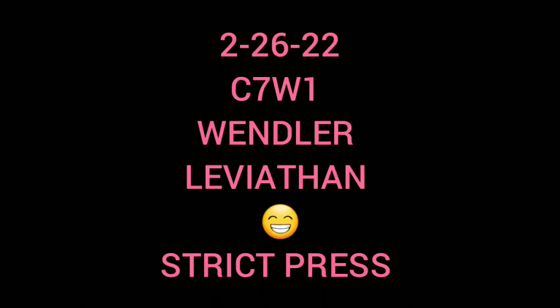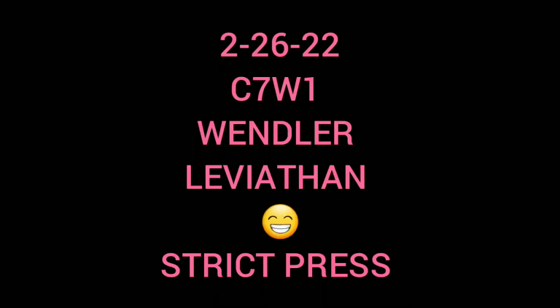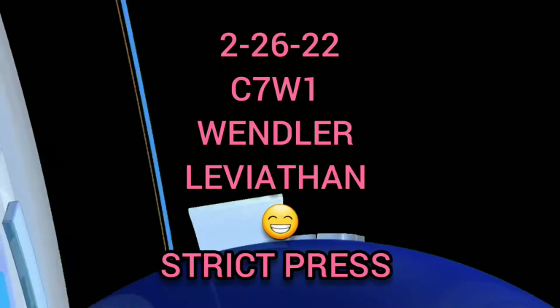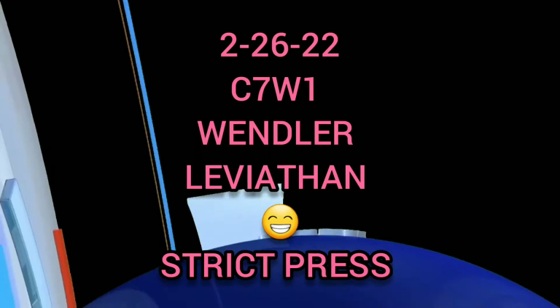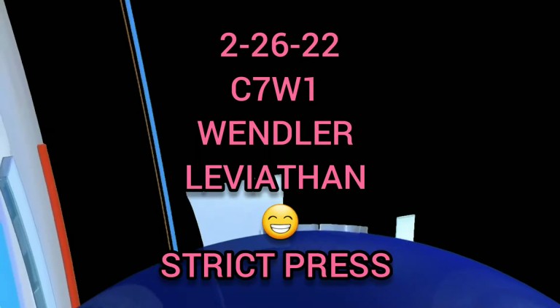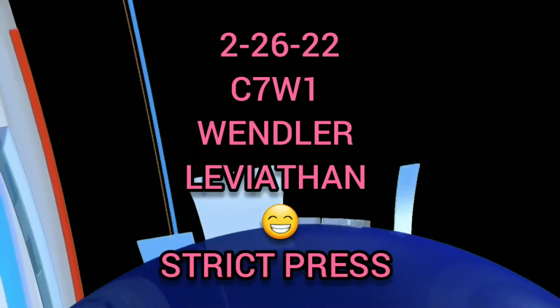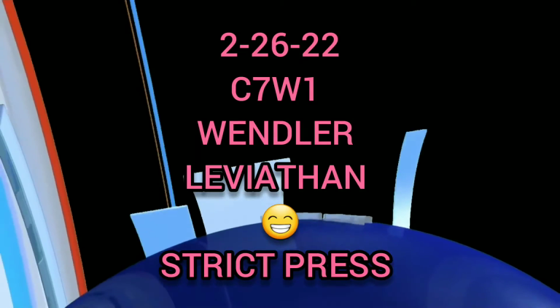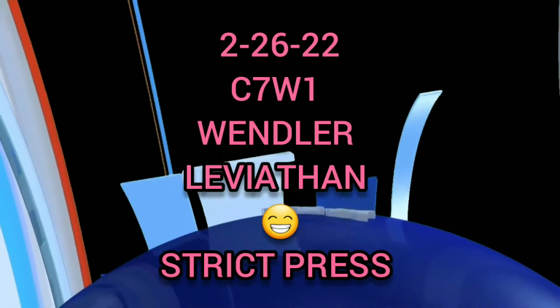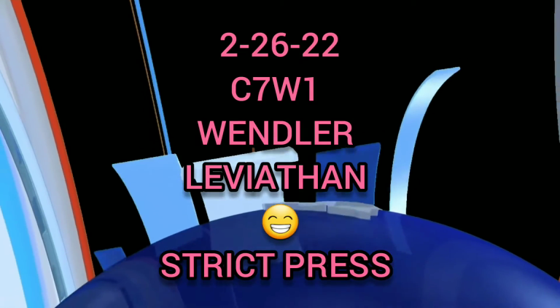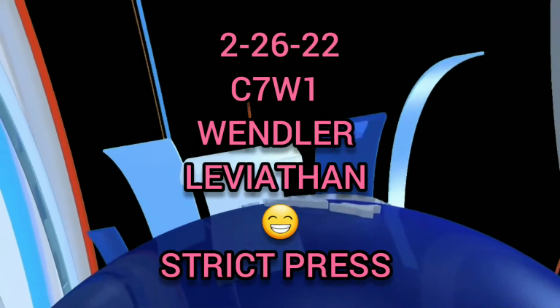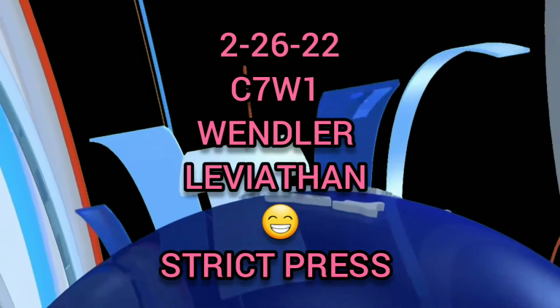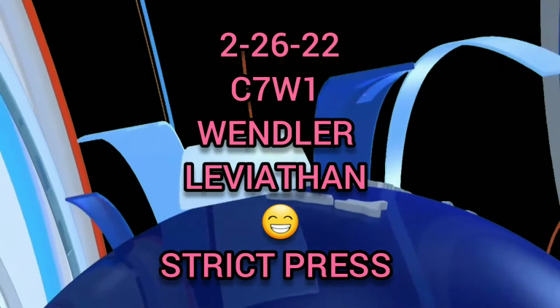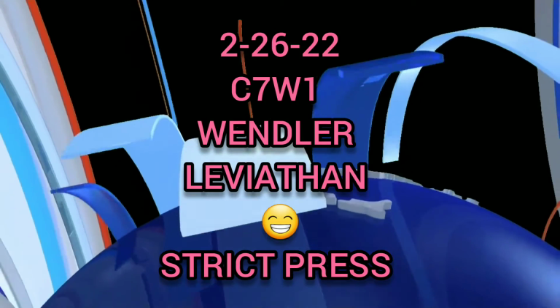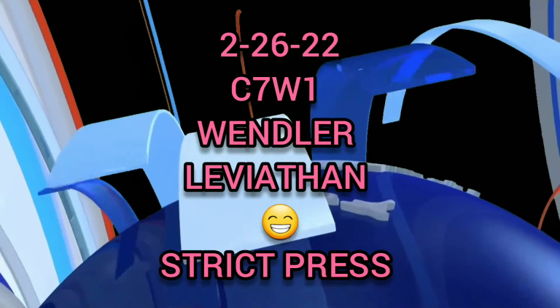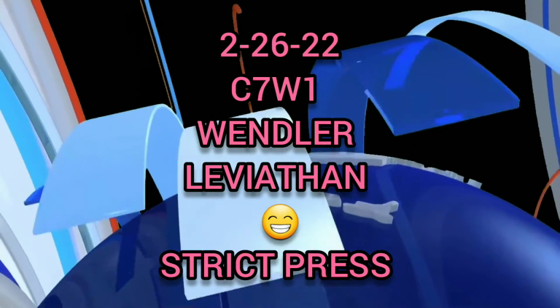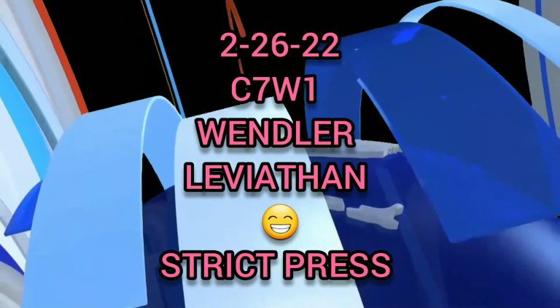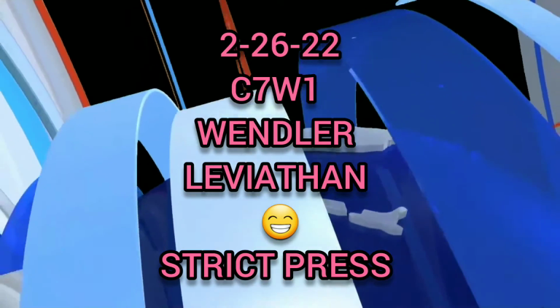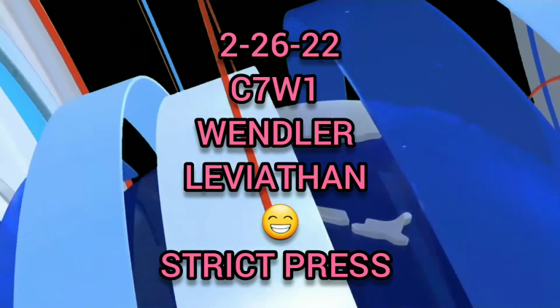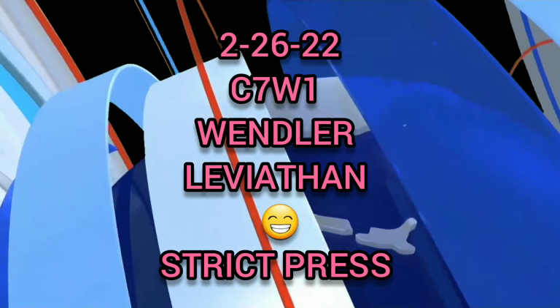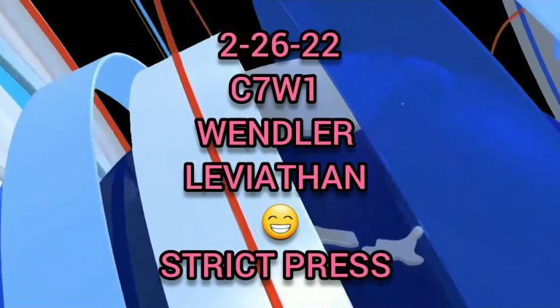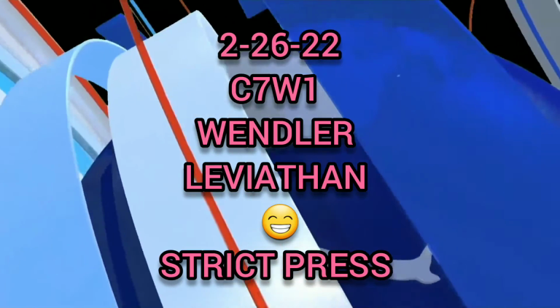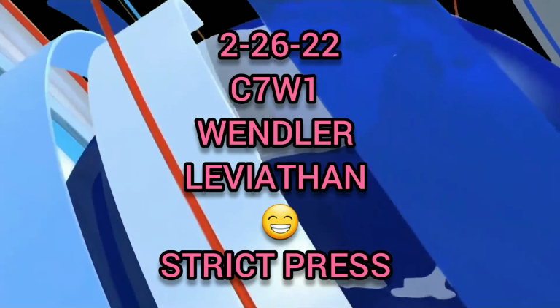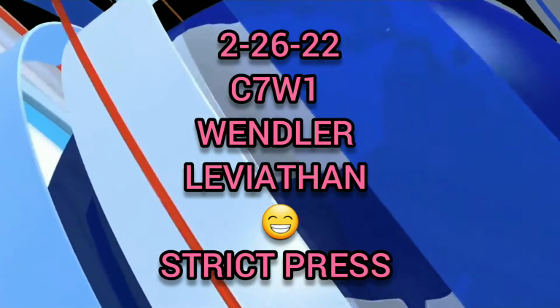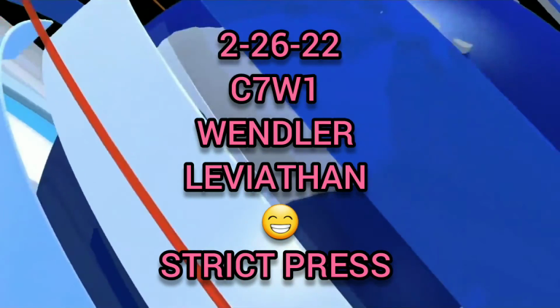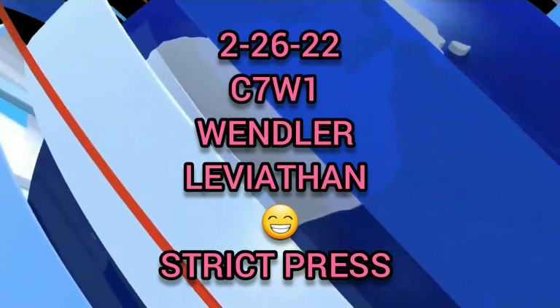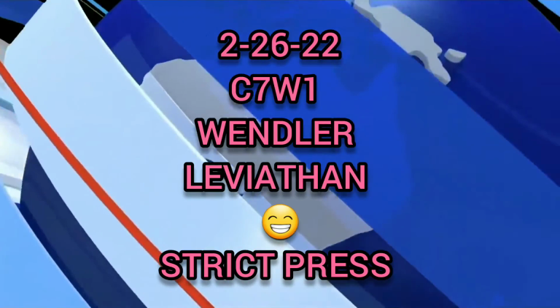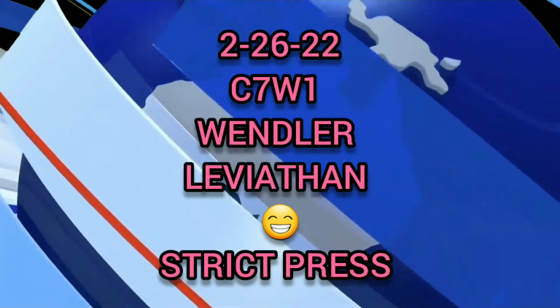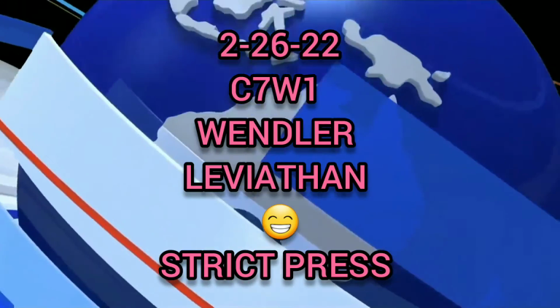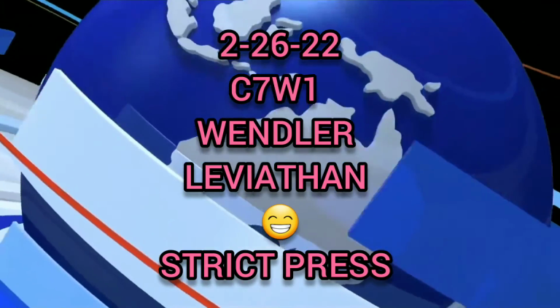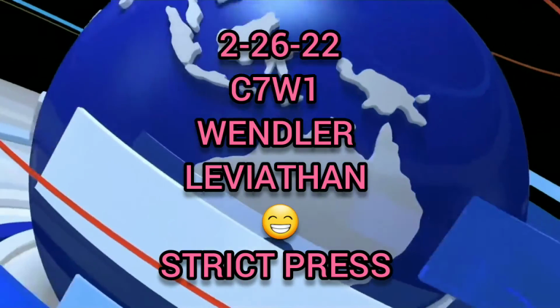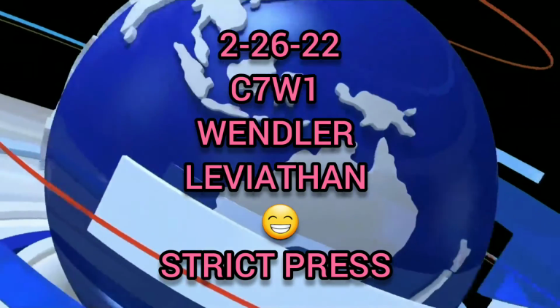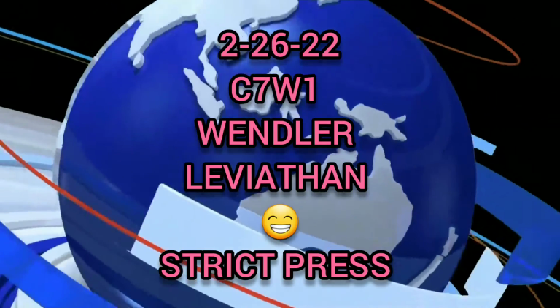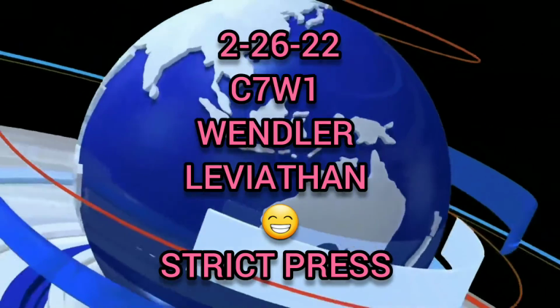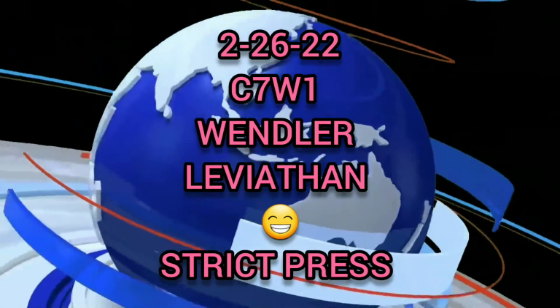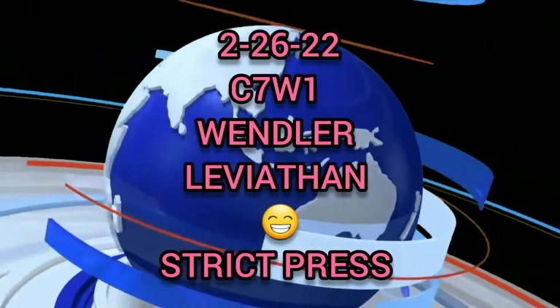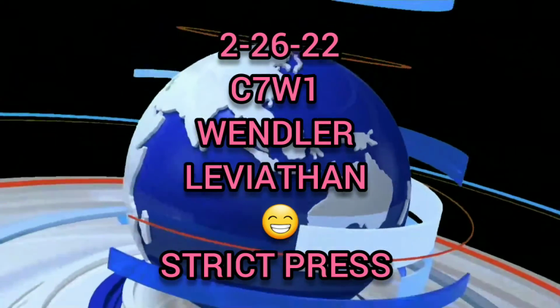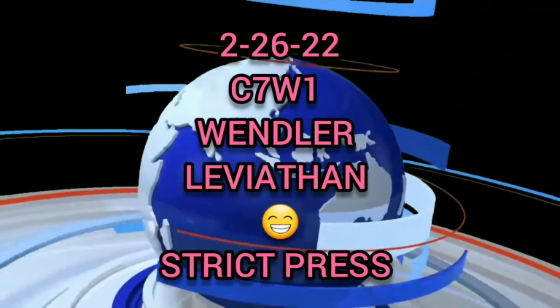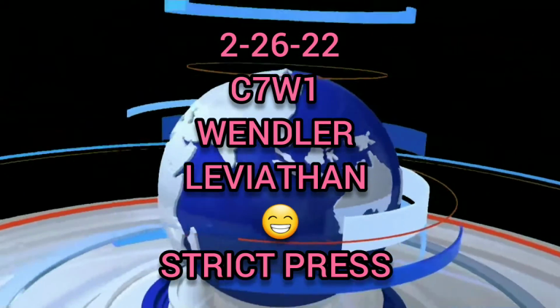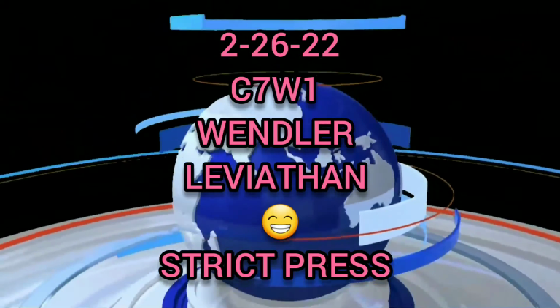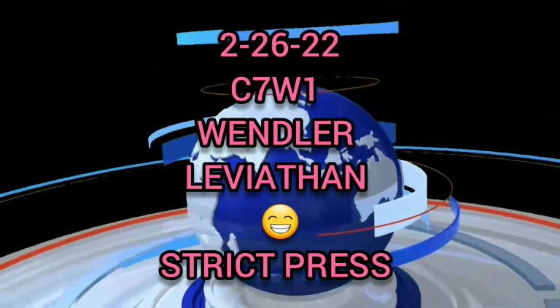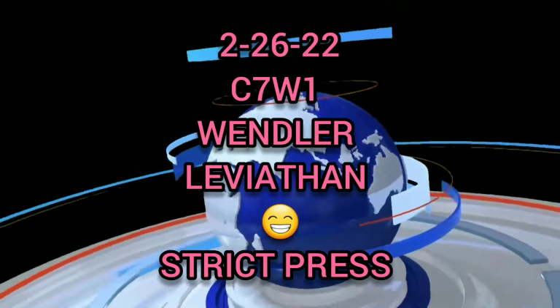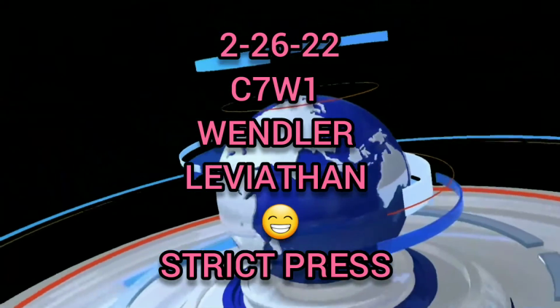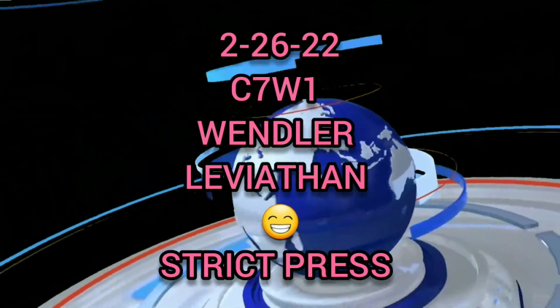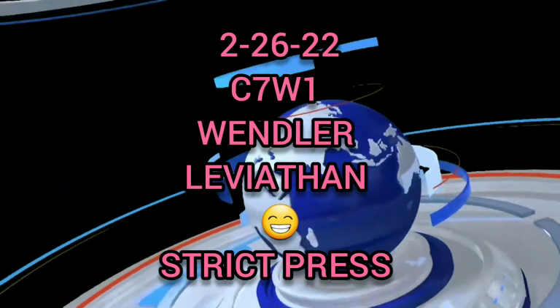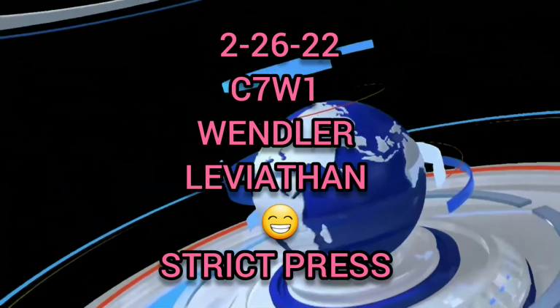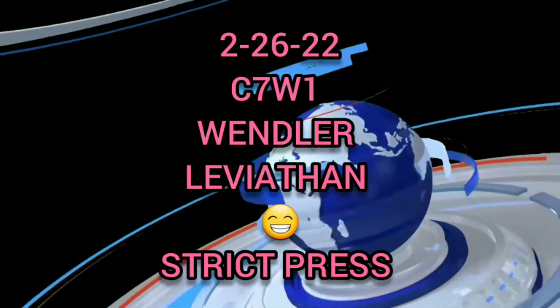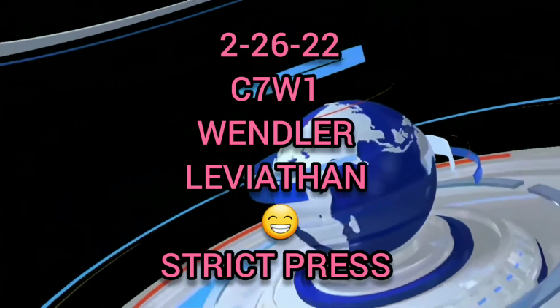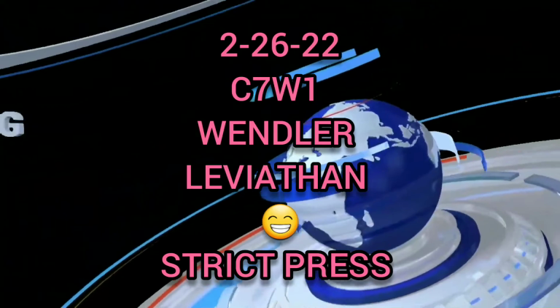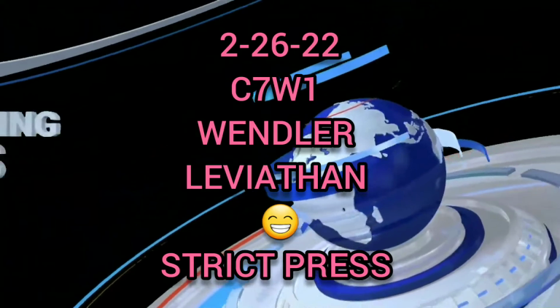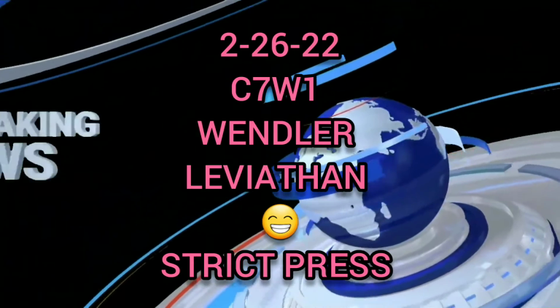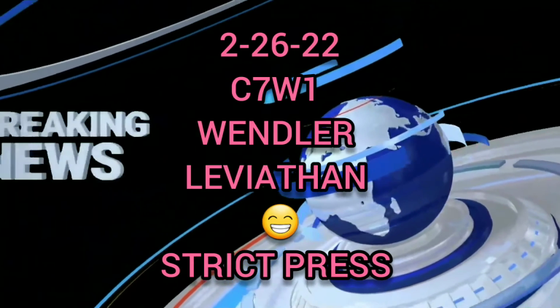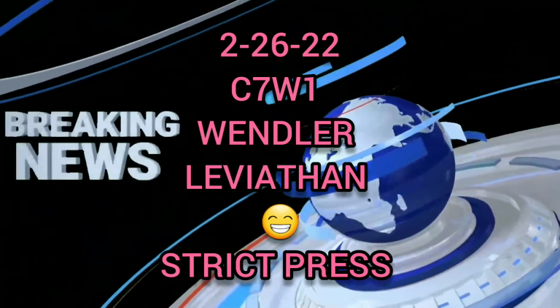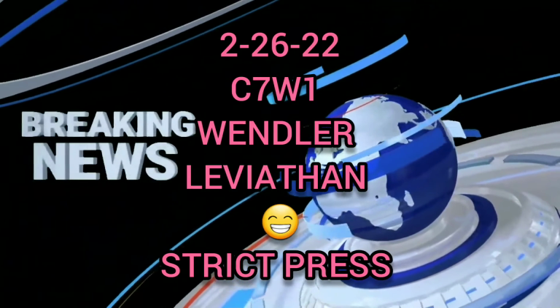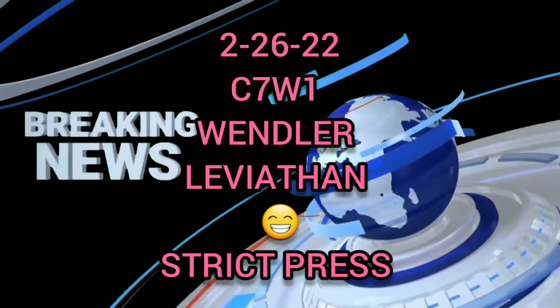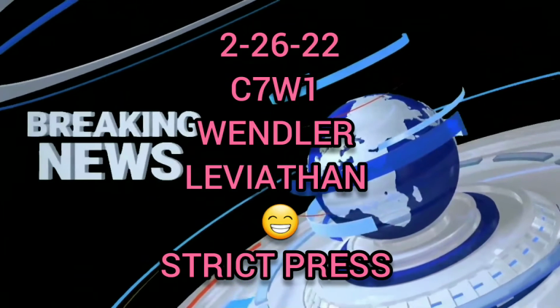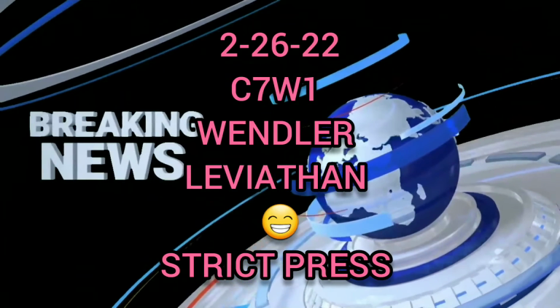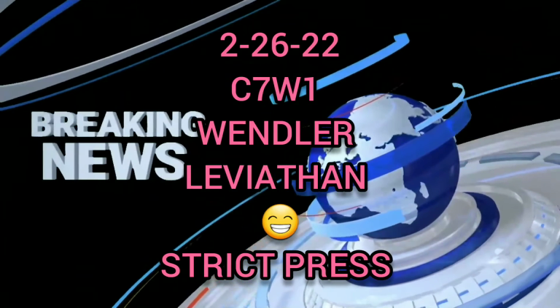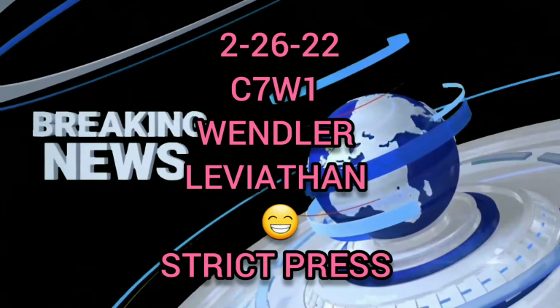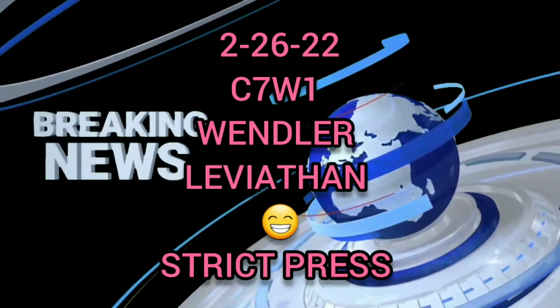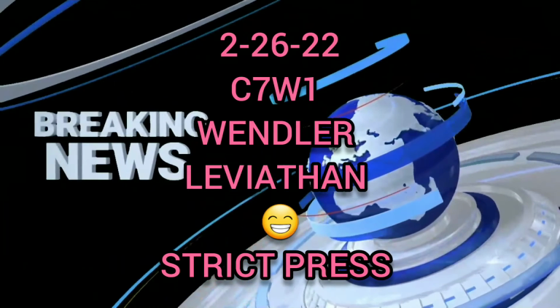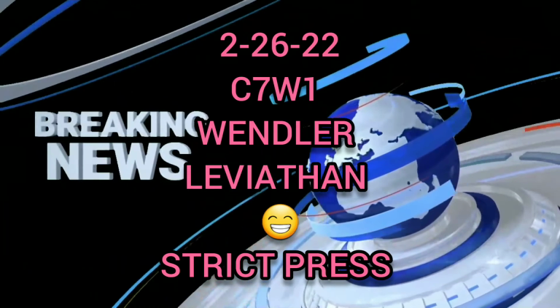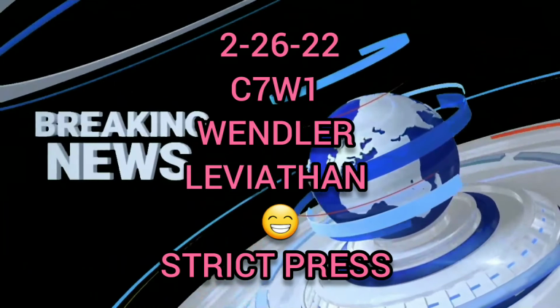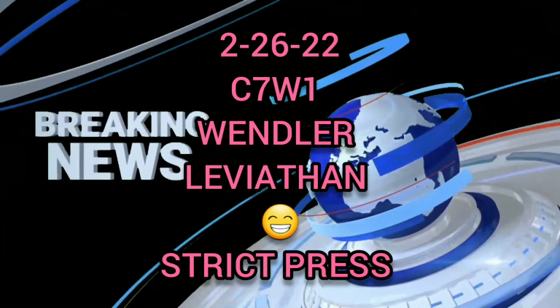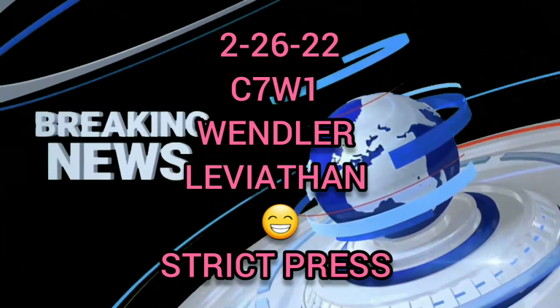Circle 7, Week 1. Wendler Leviathan. Strict press.